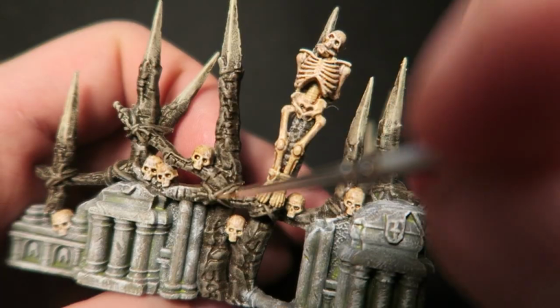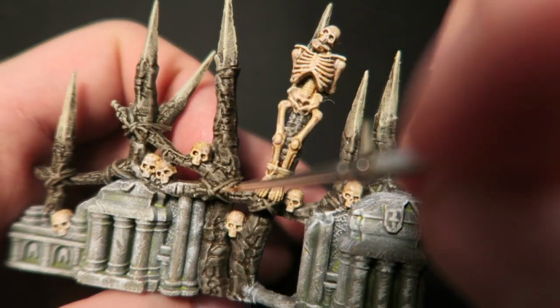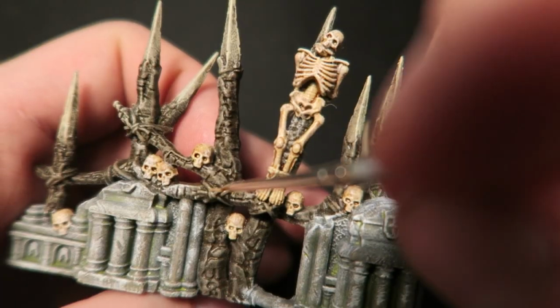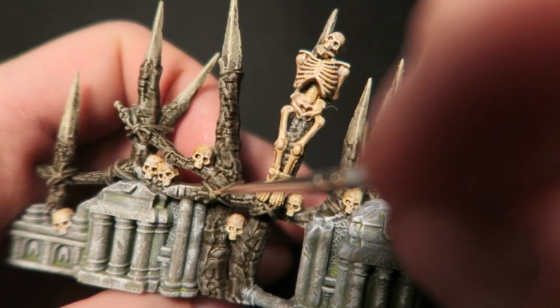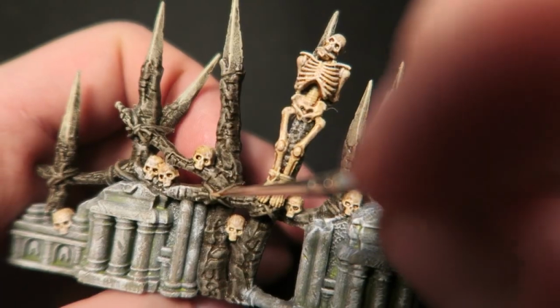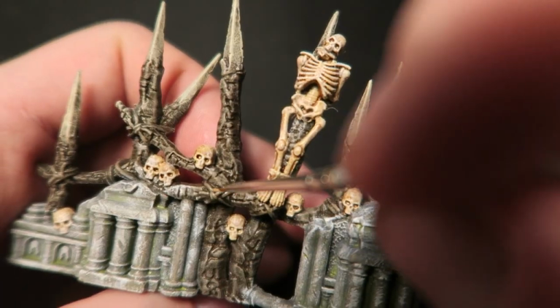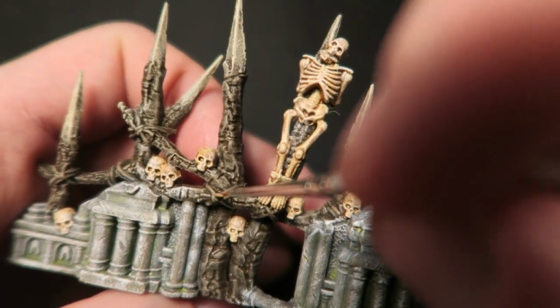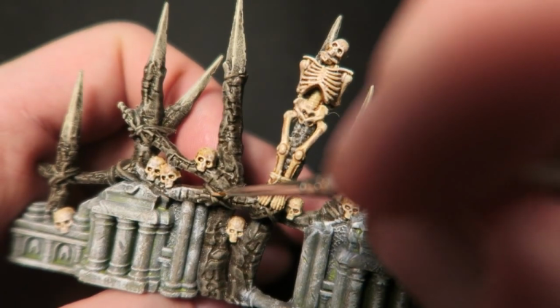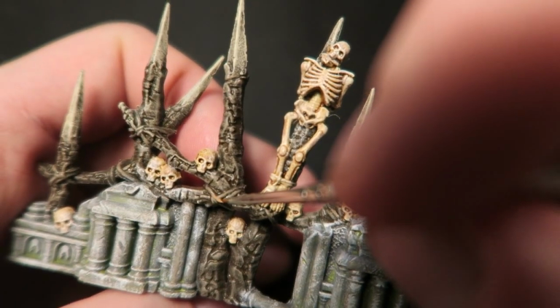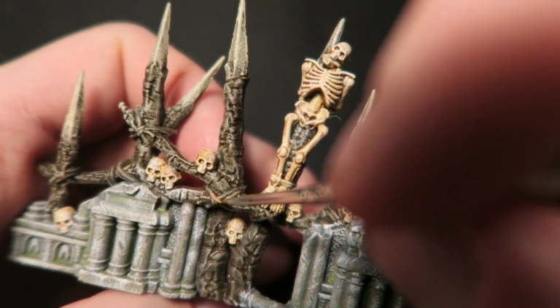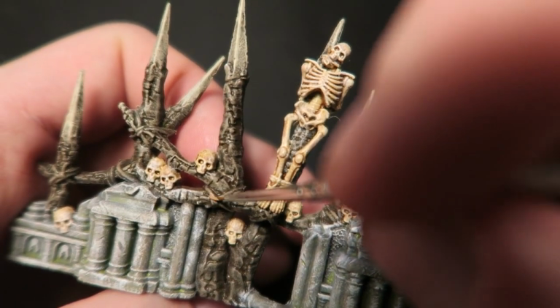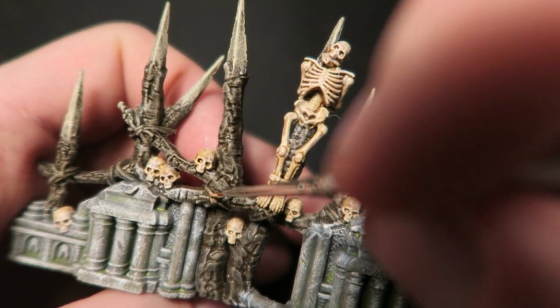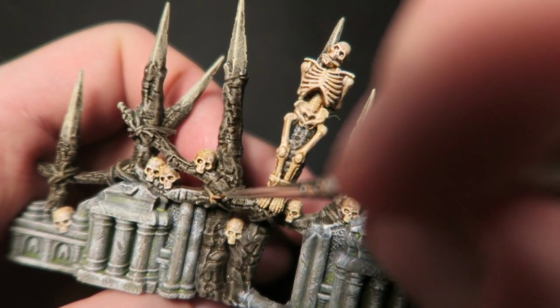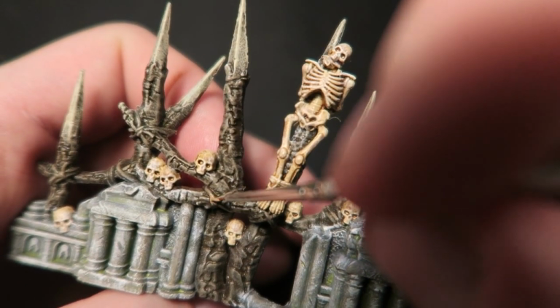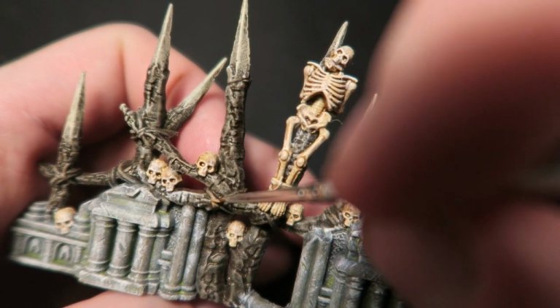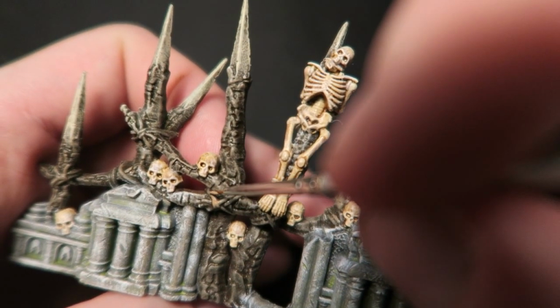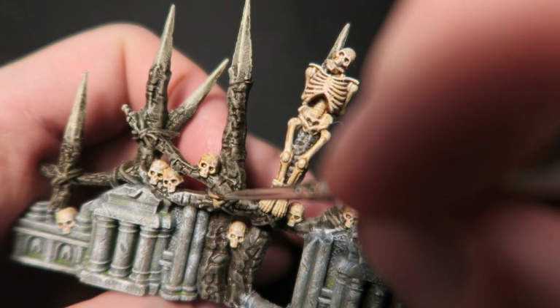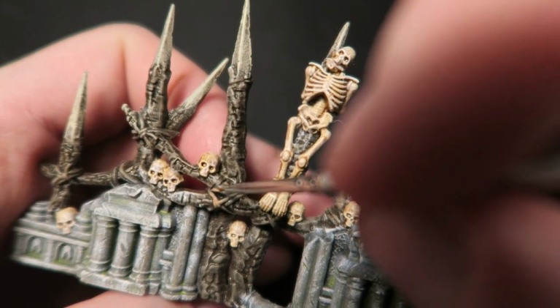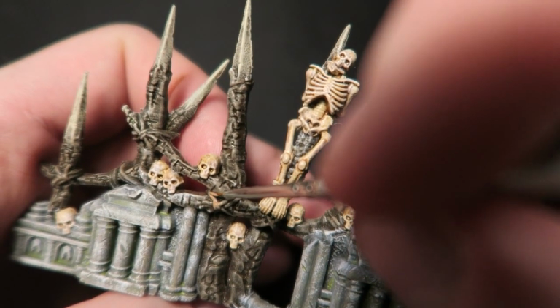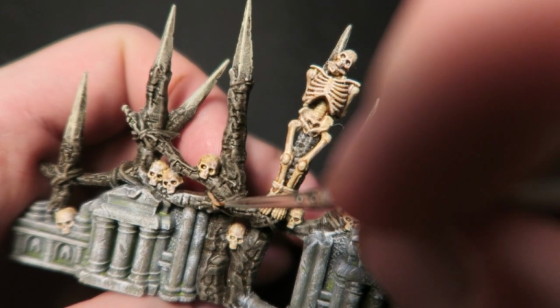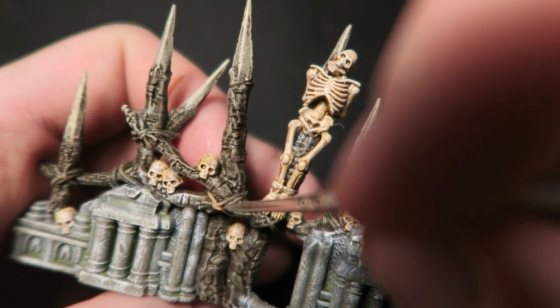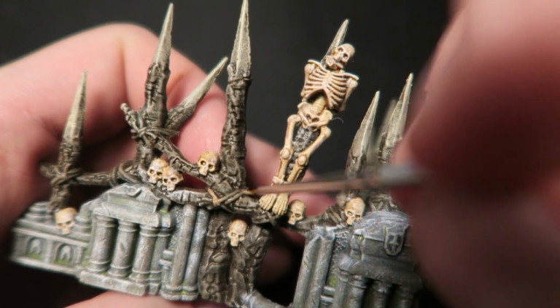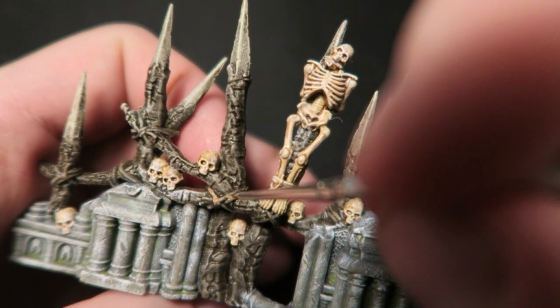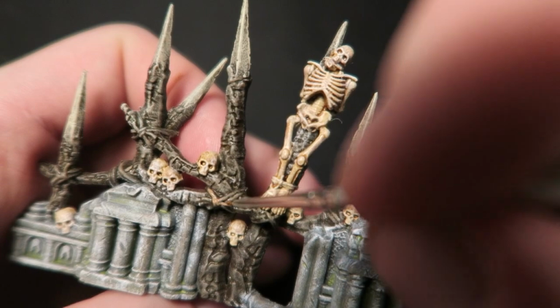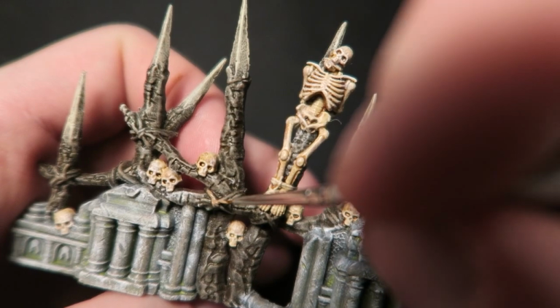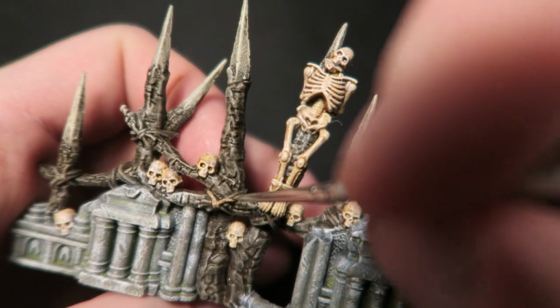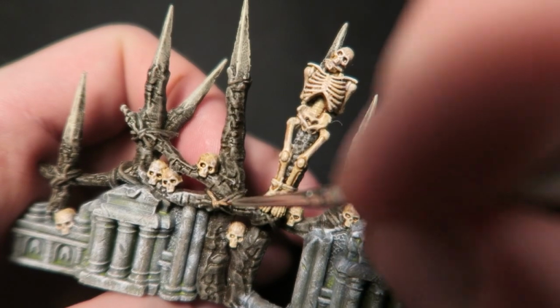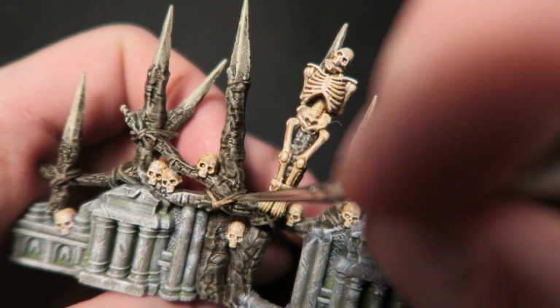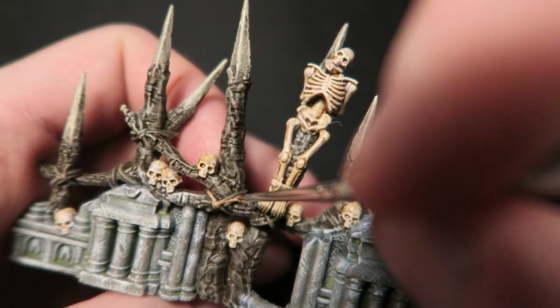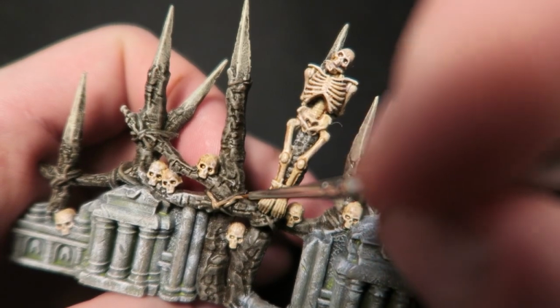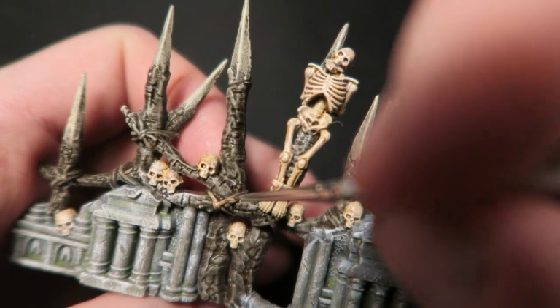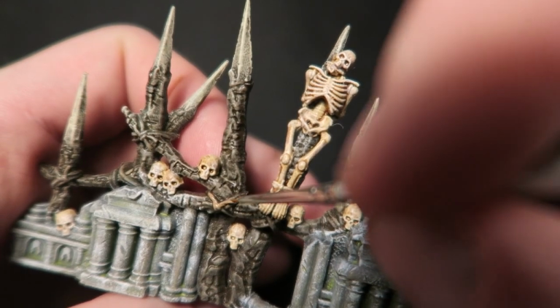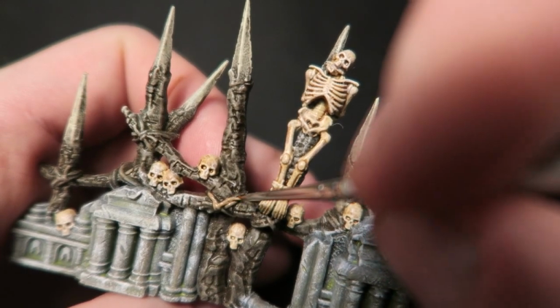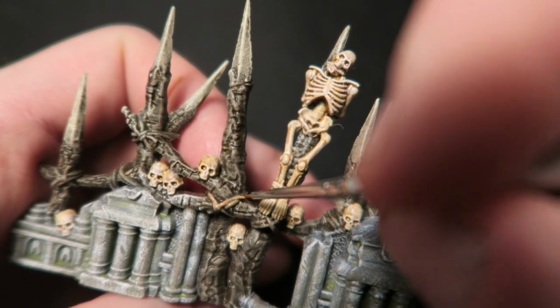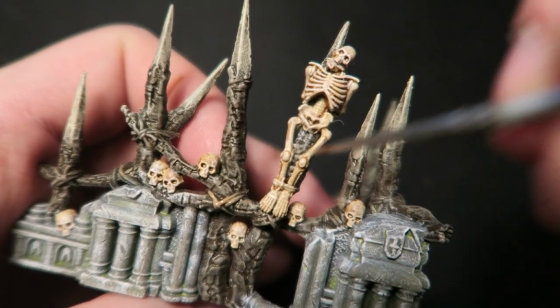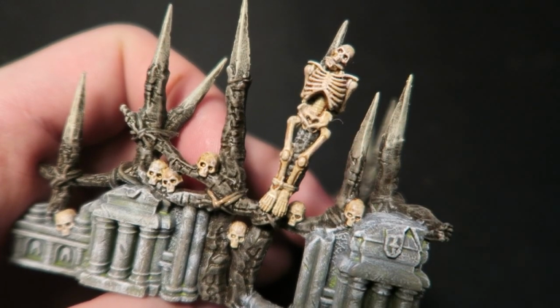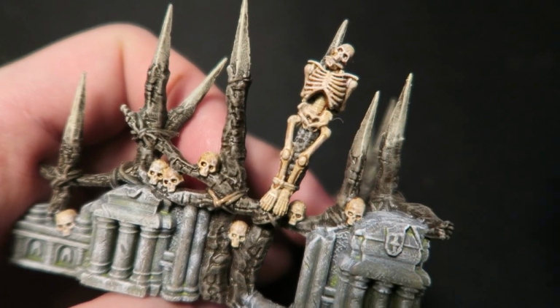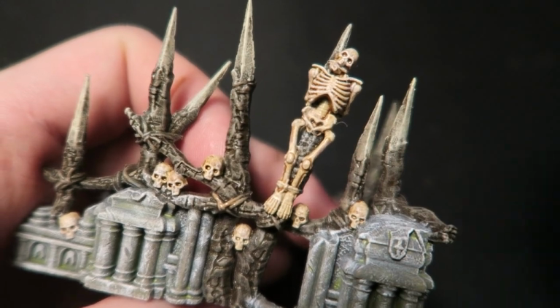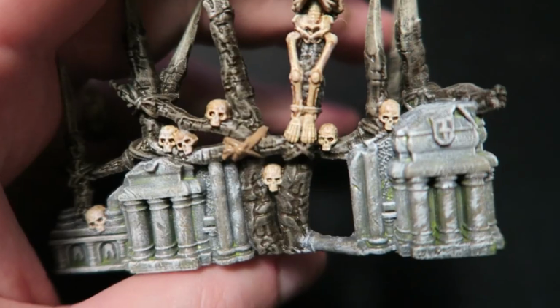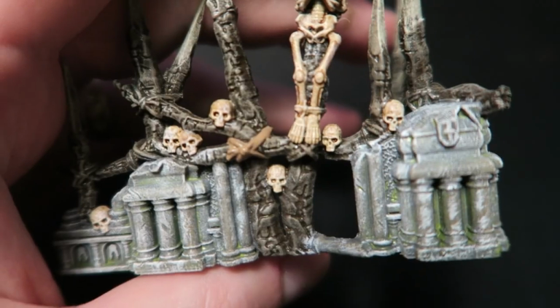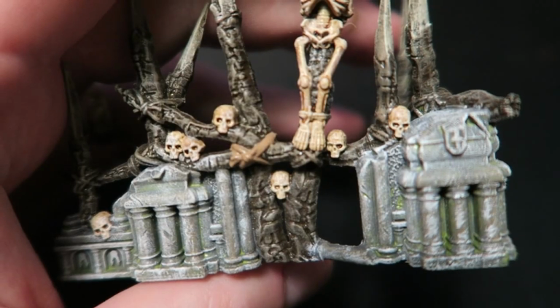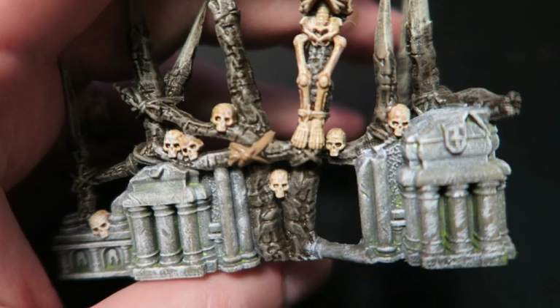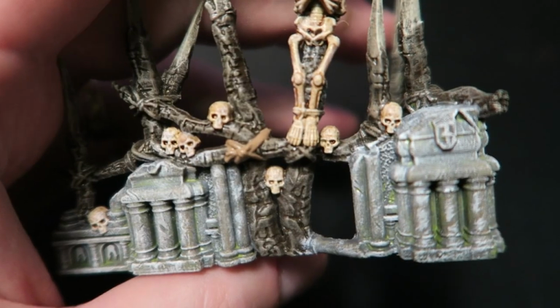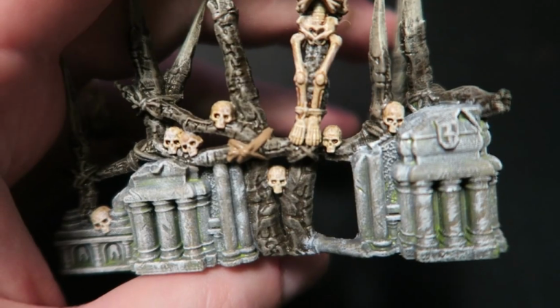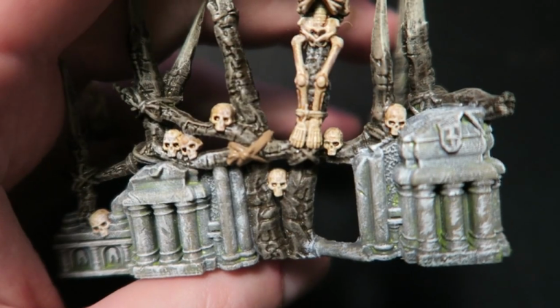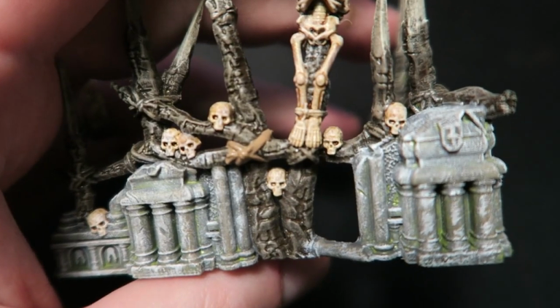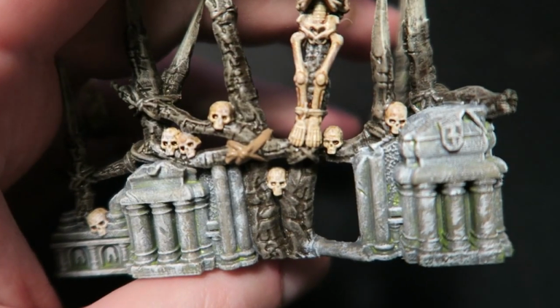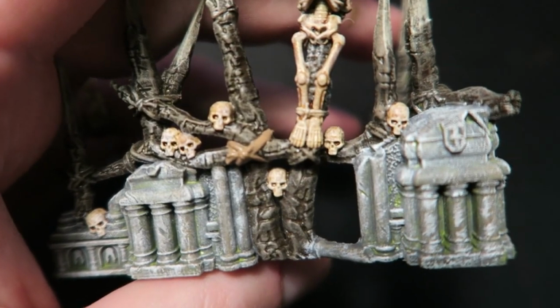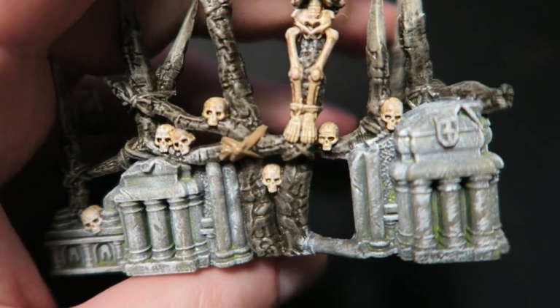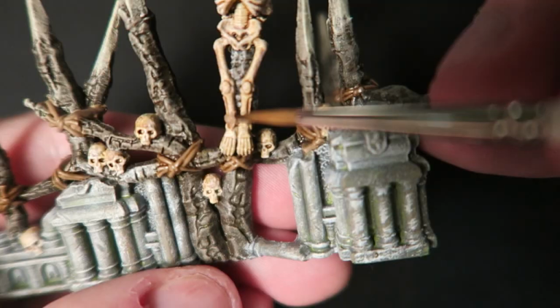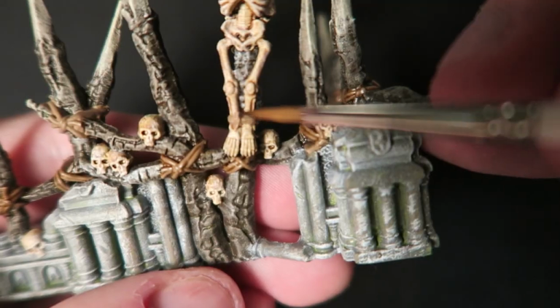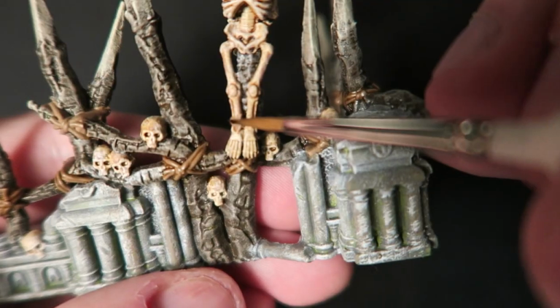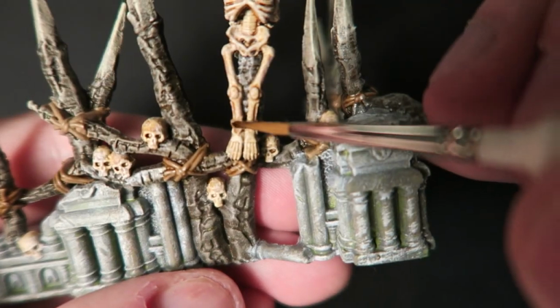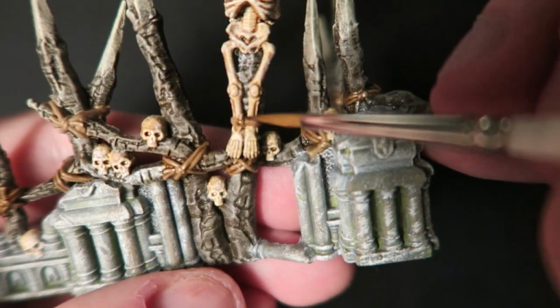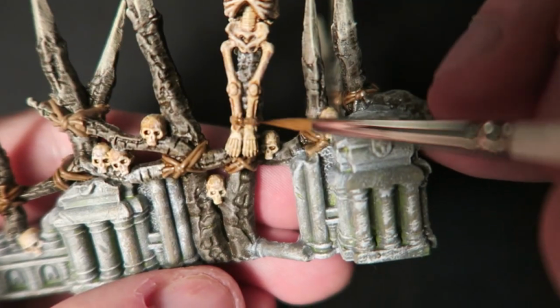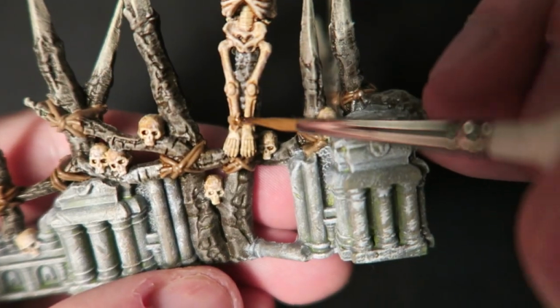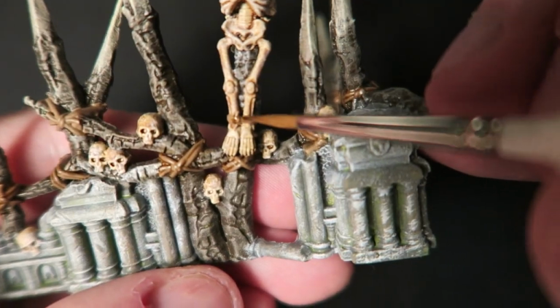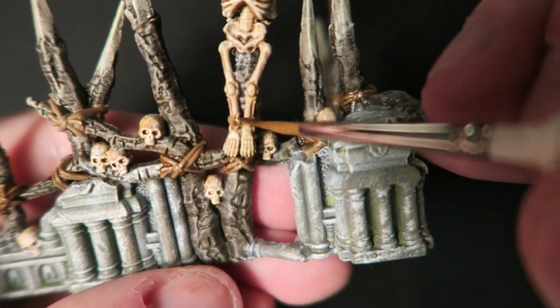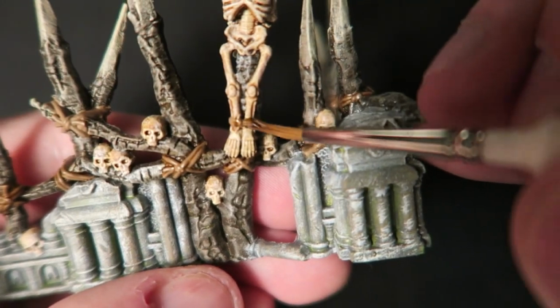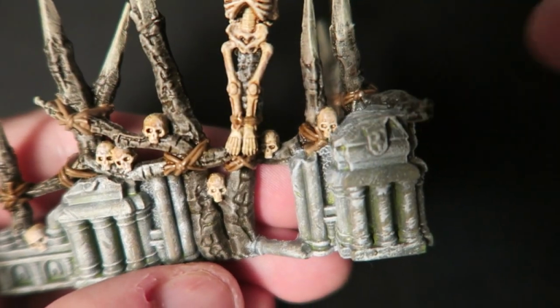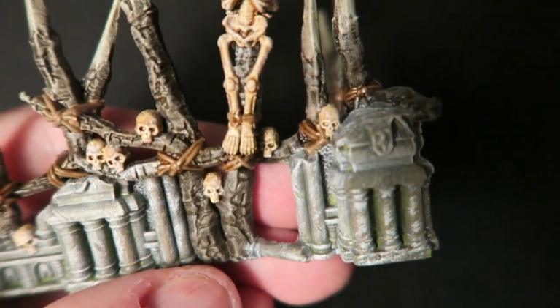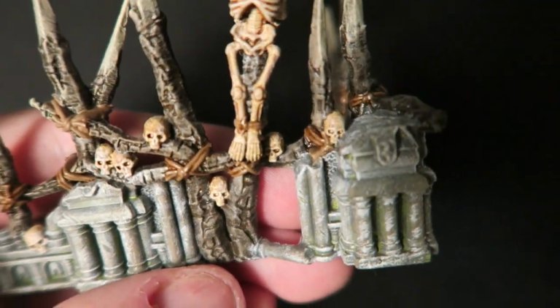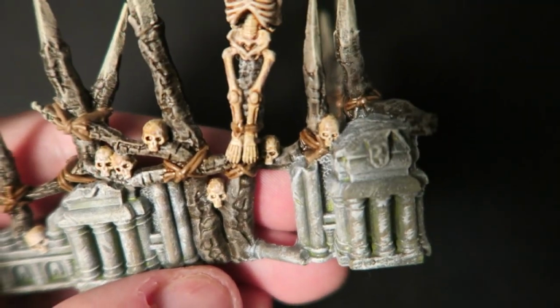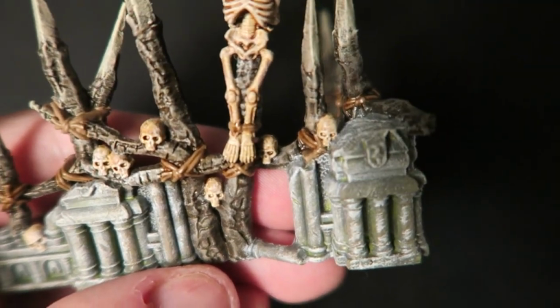Then using a lot of brown I went through and picked out all of those pieces of rope, followed by a wash with soft tone.